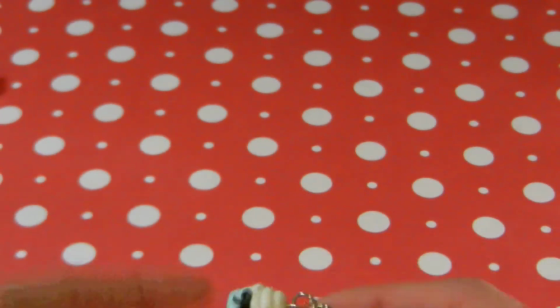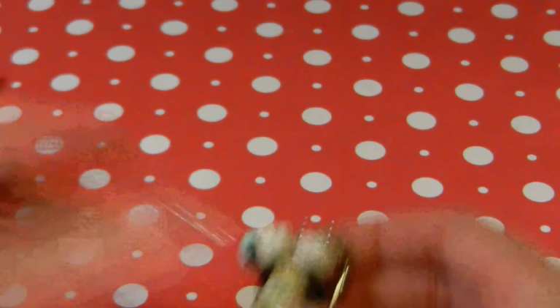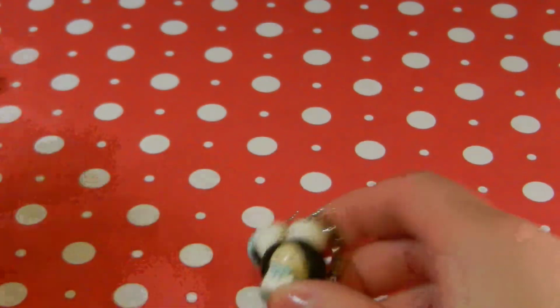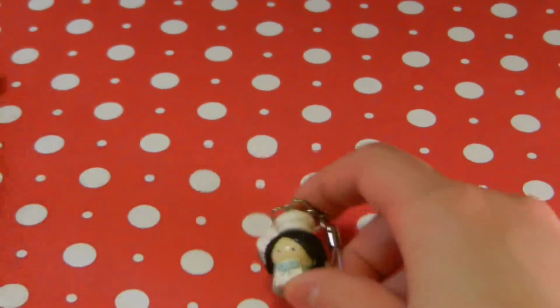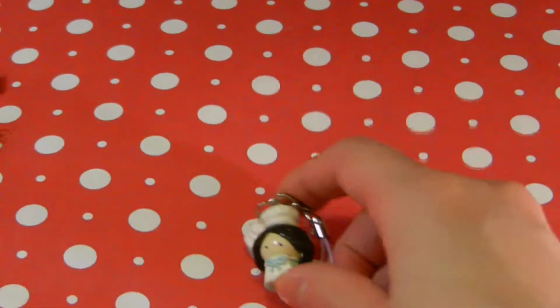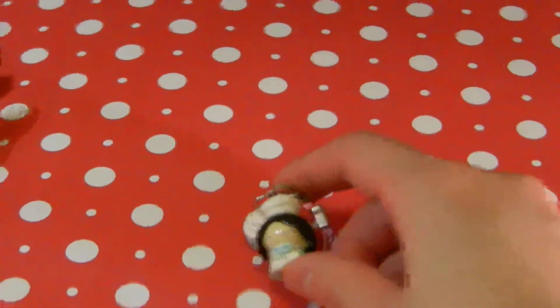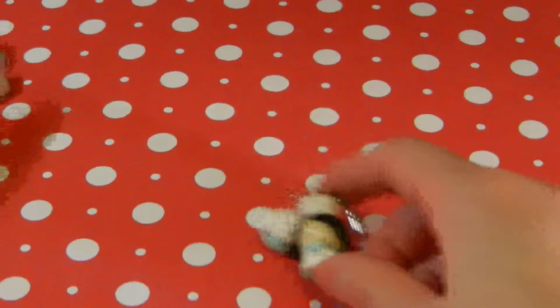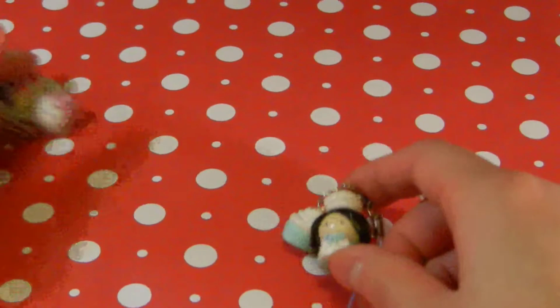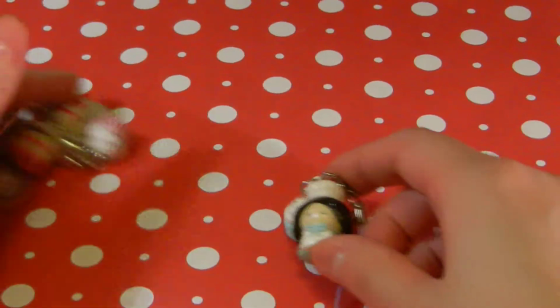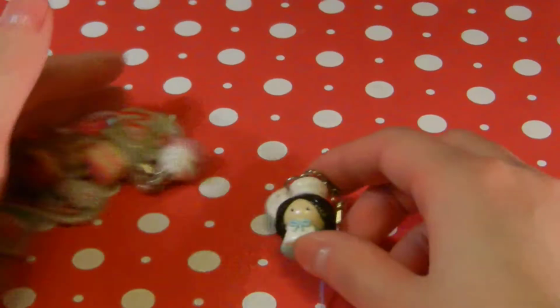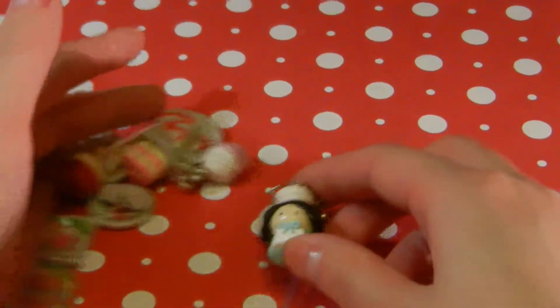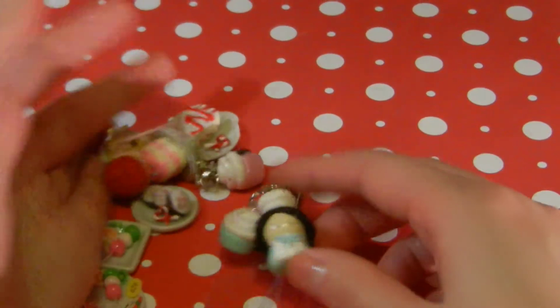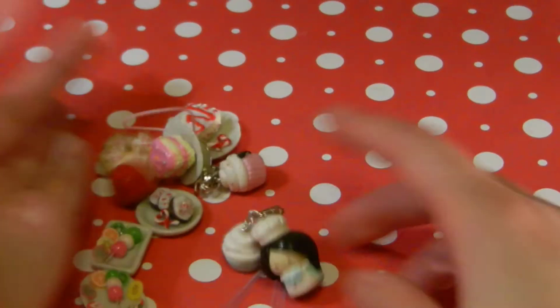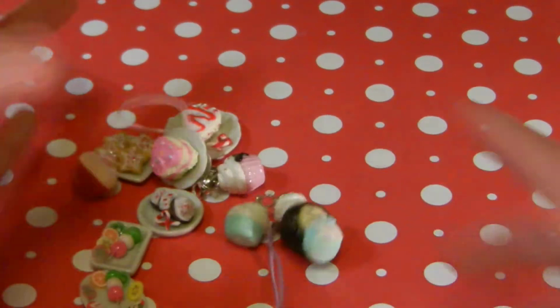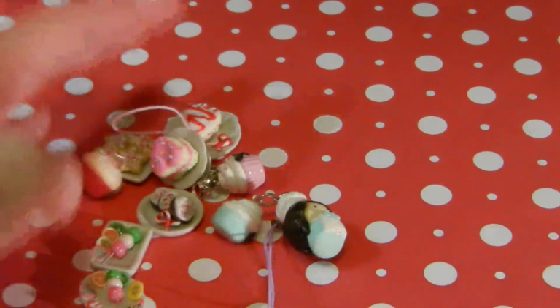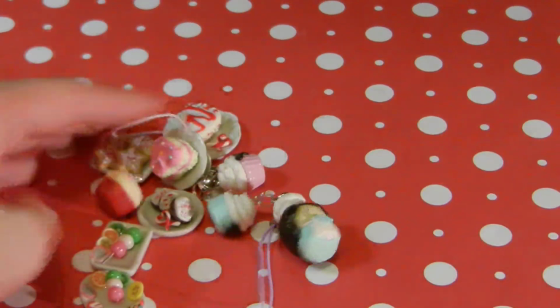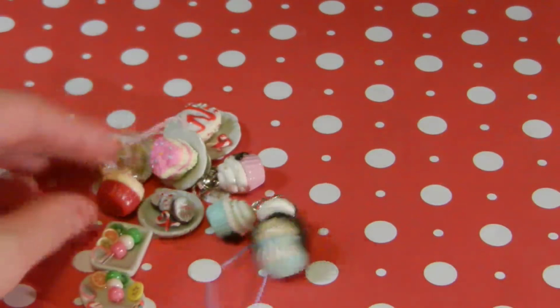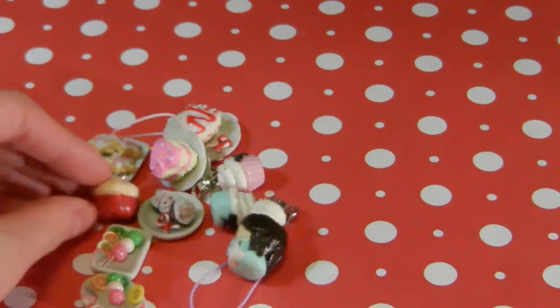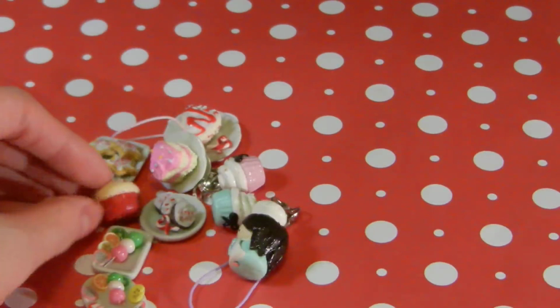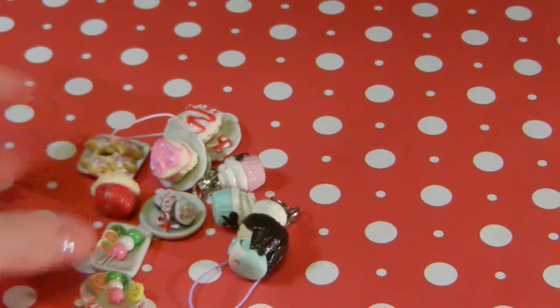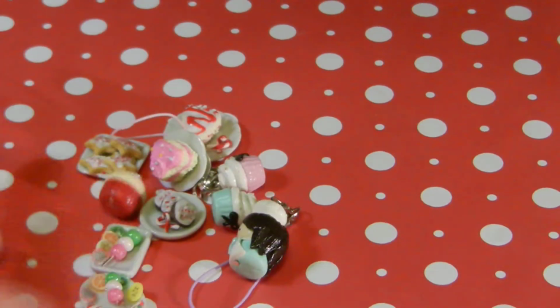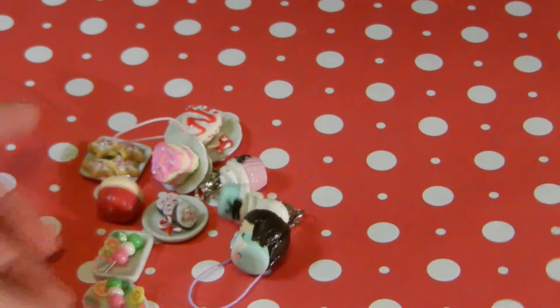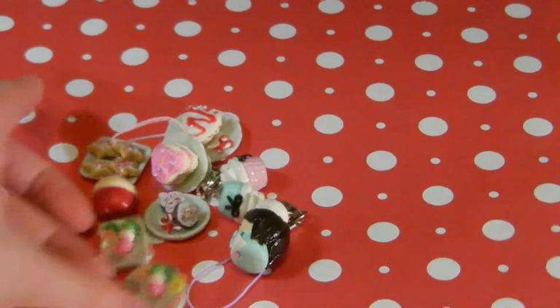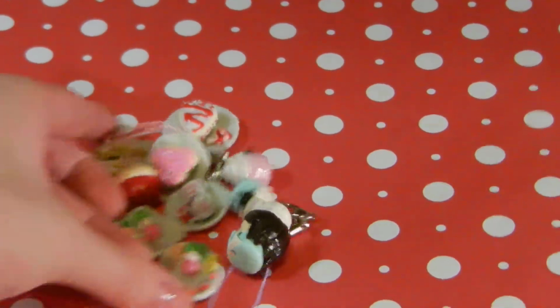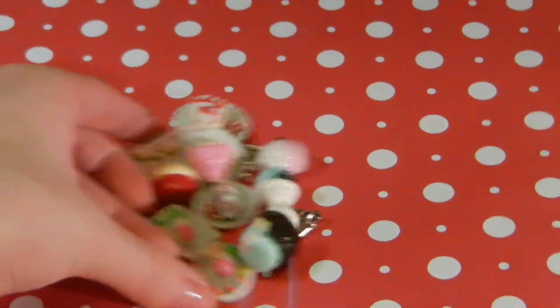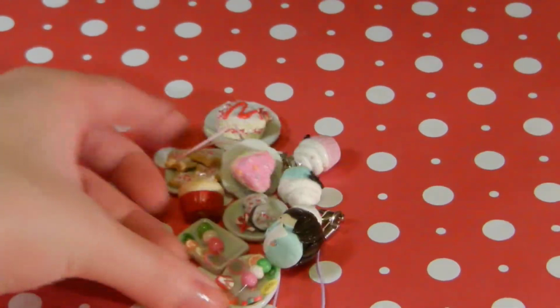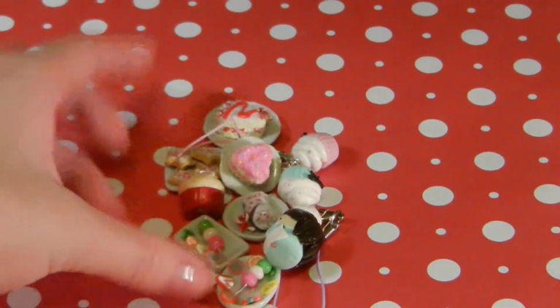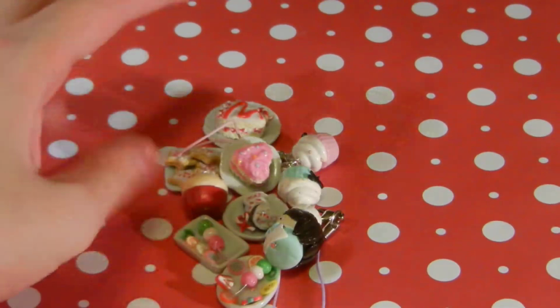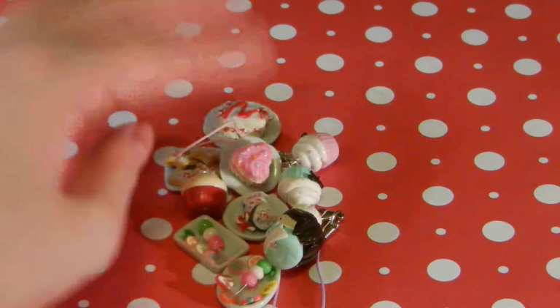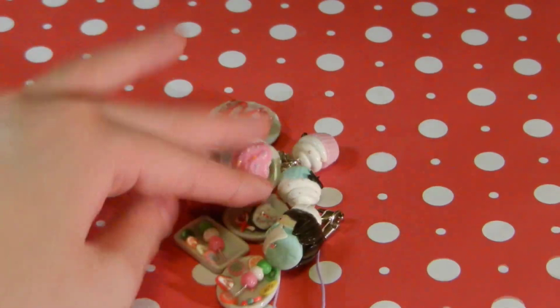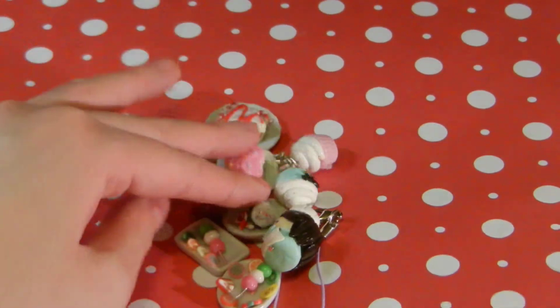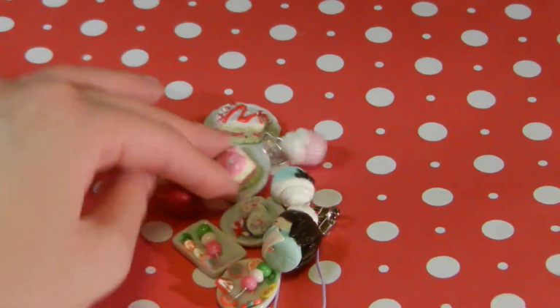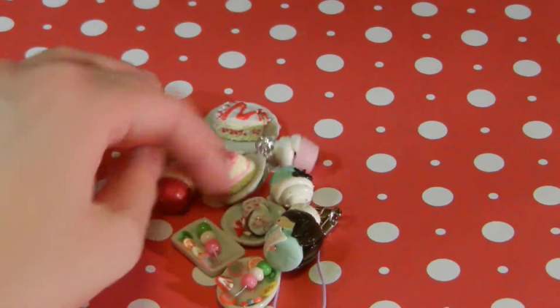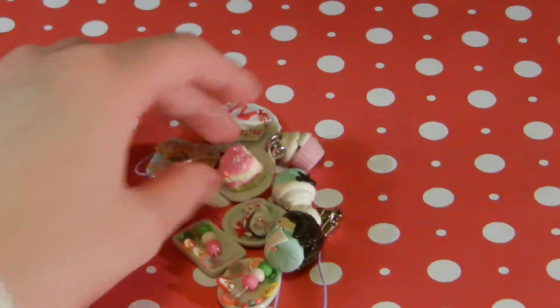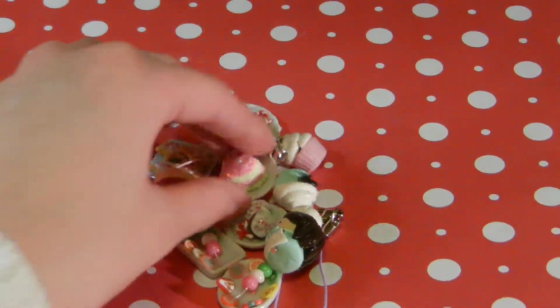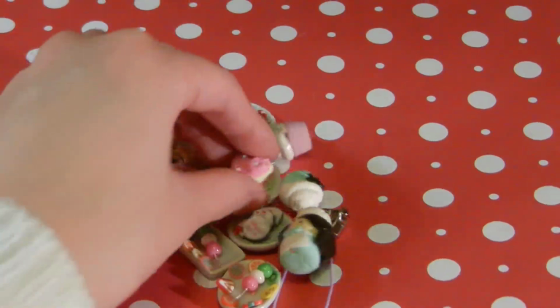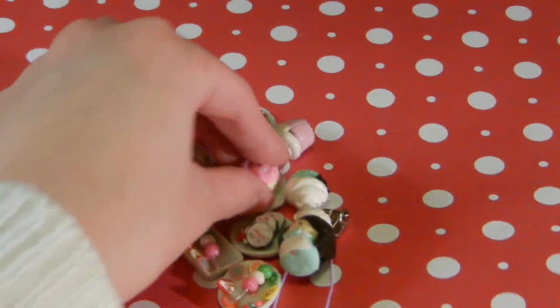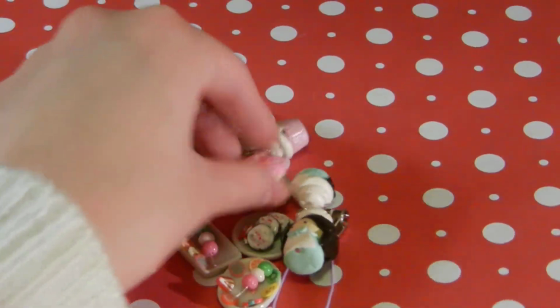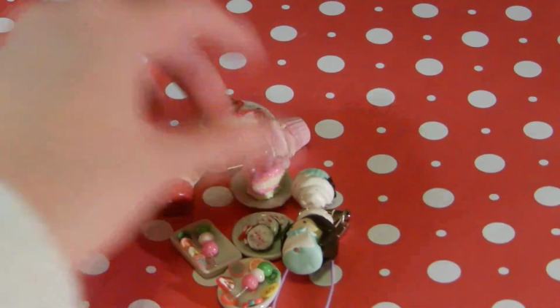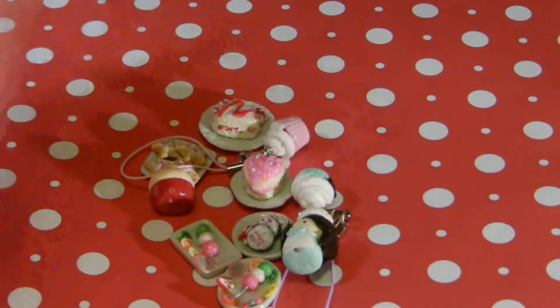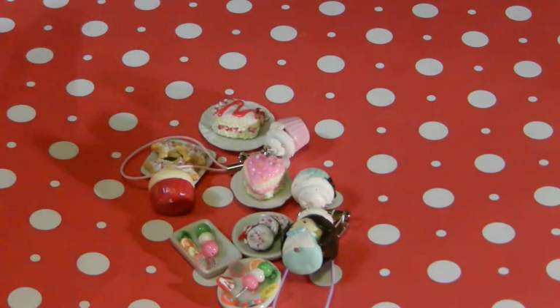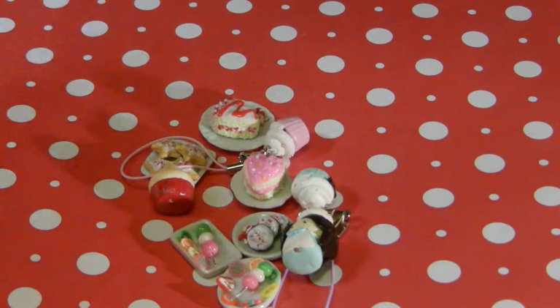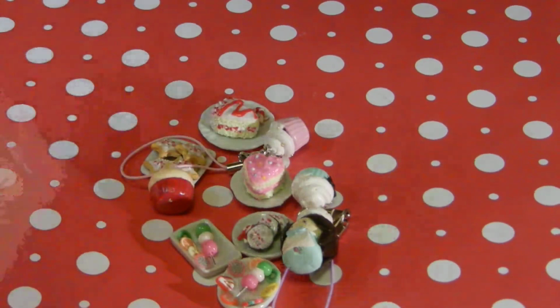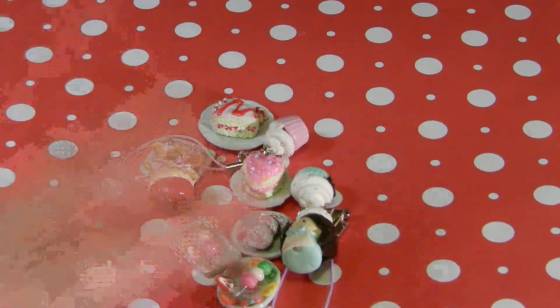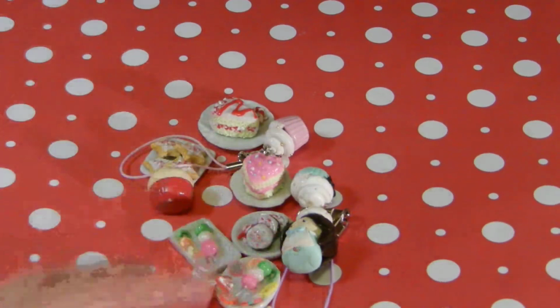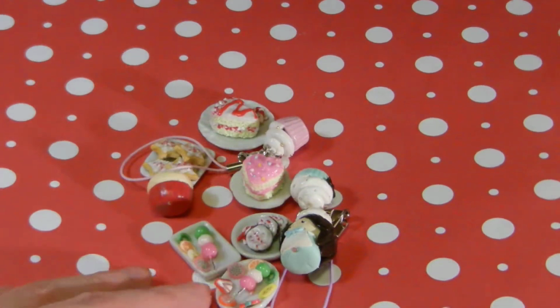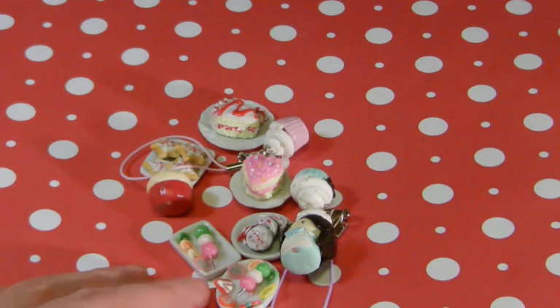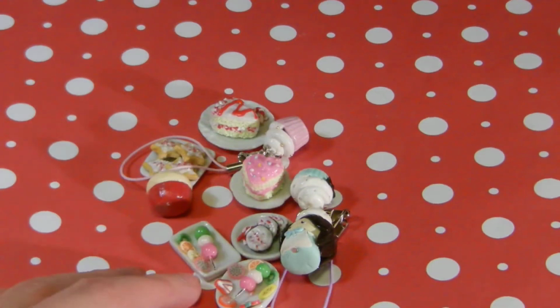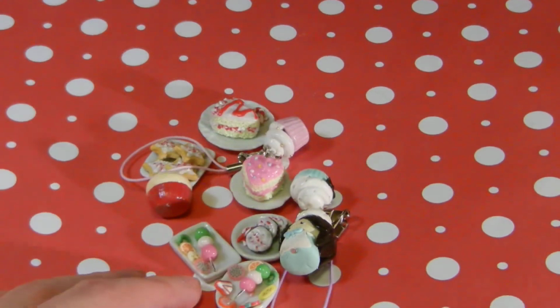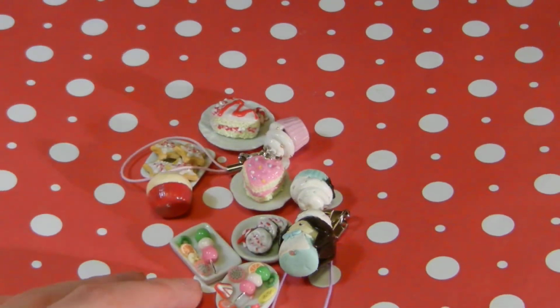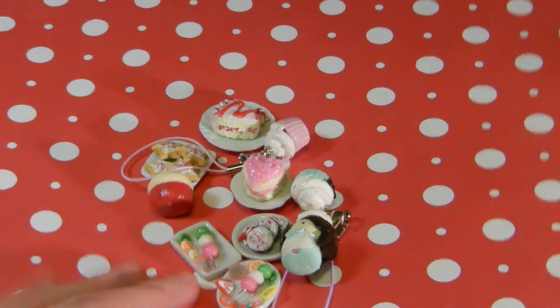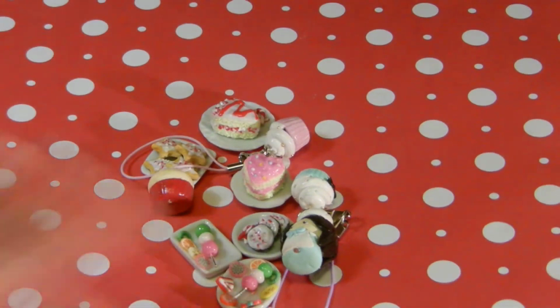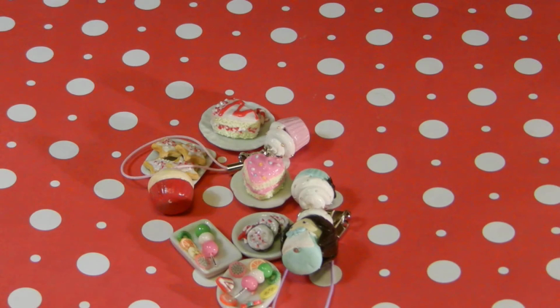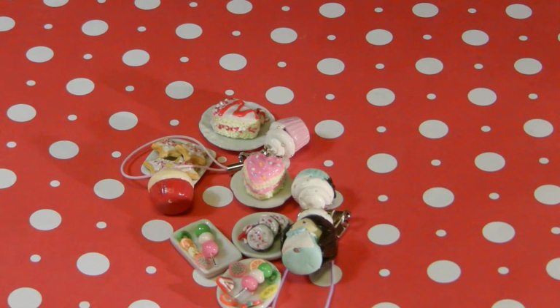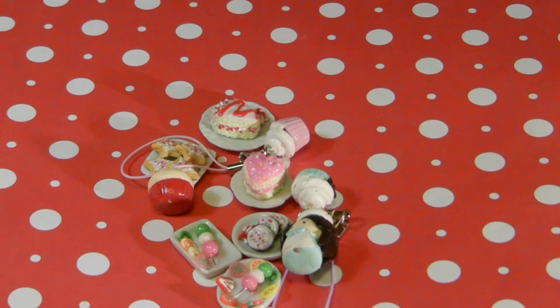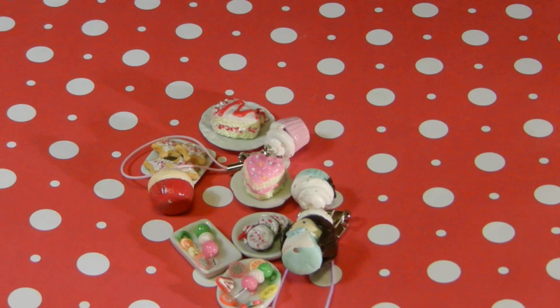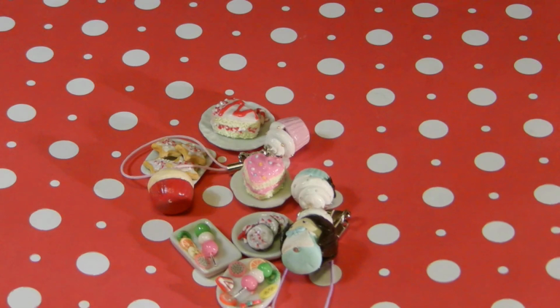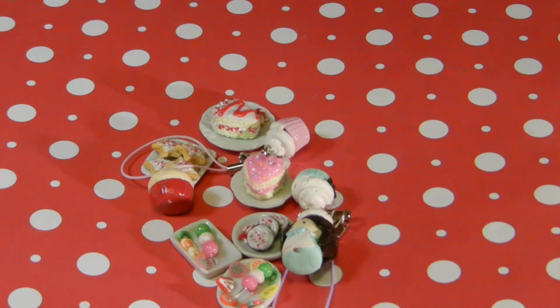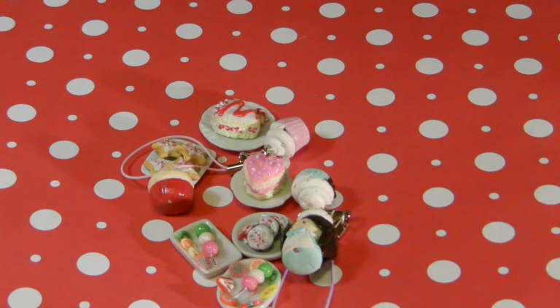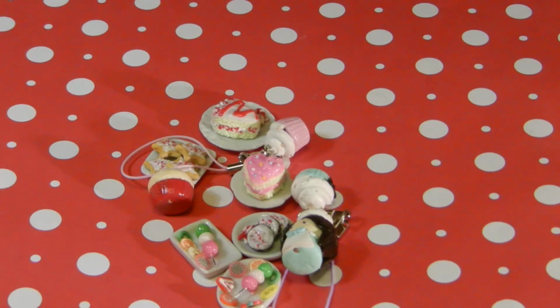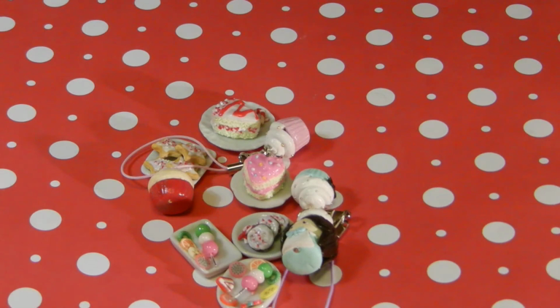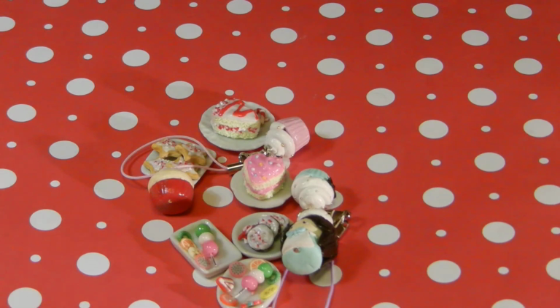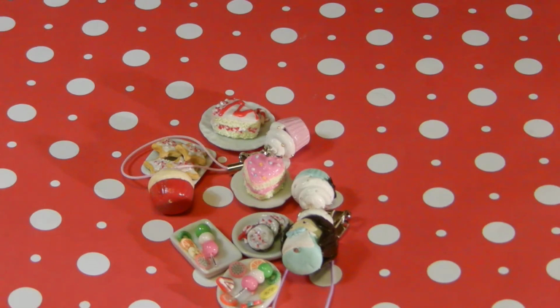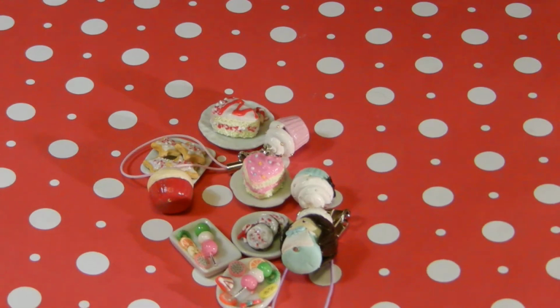So that is everything that I have made. I hope you guys liked this charm update. Bye!